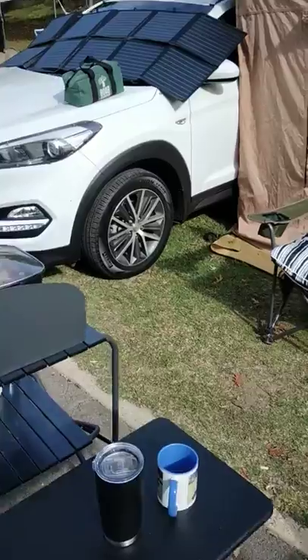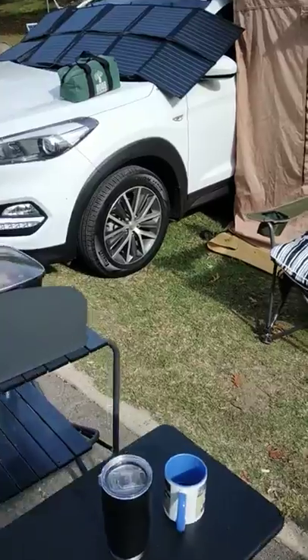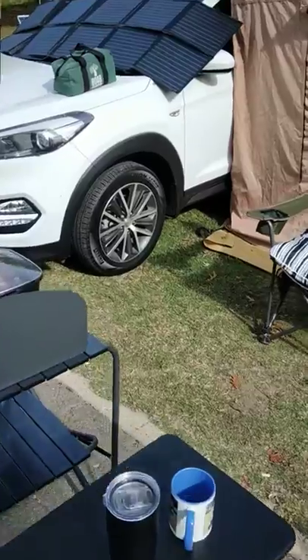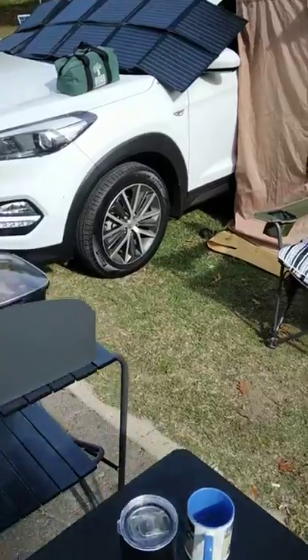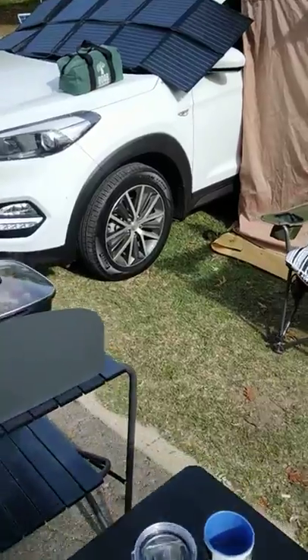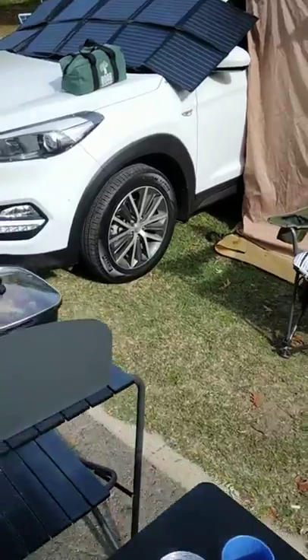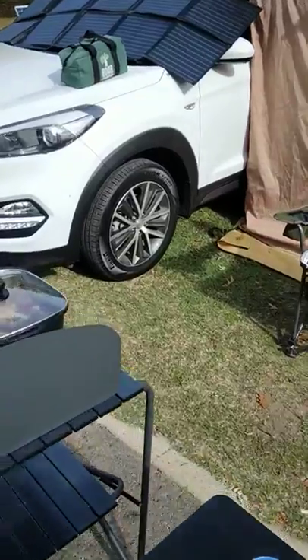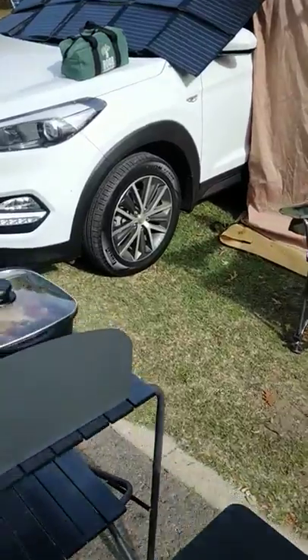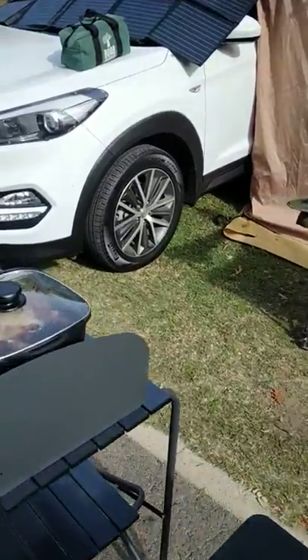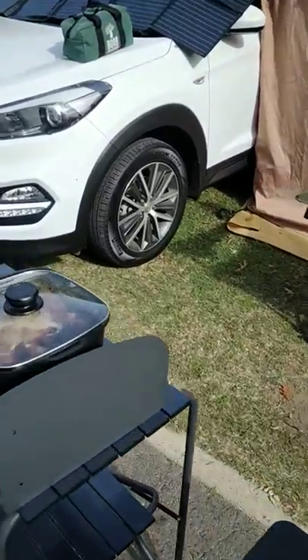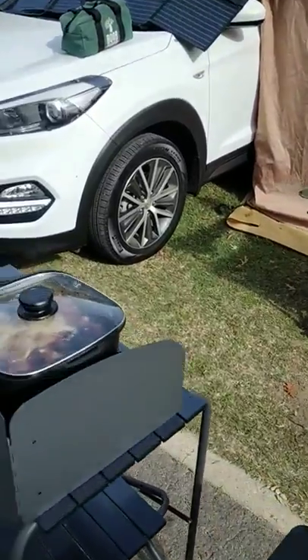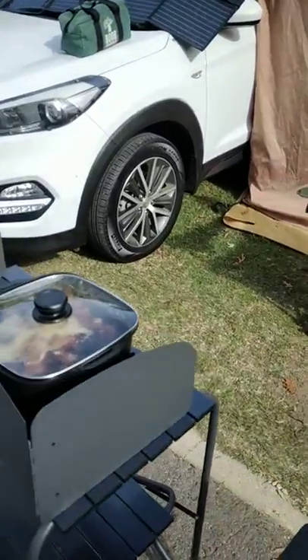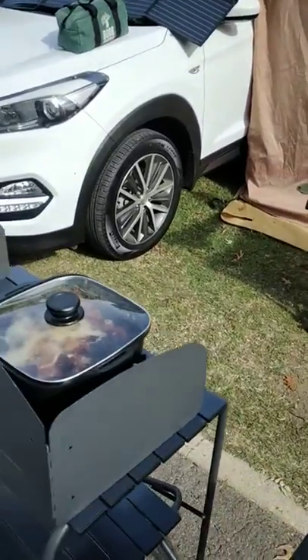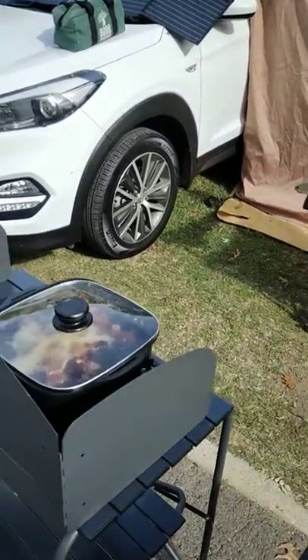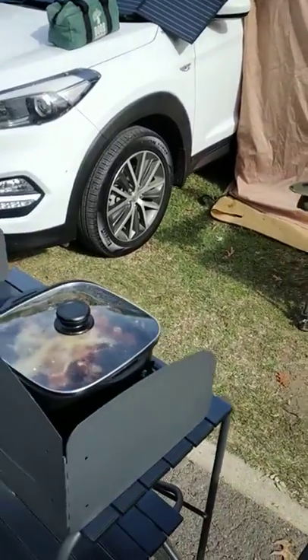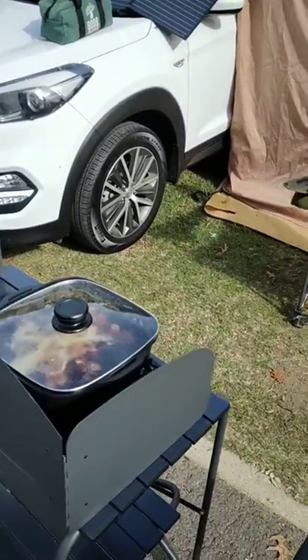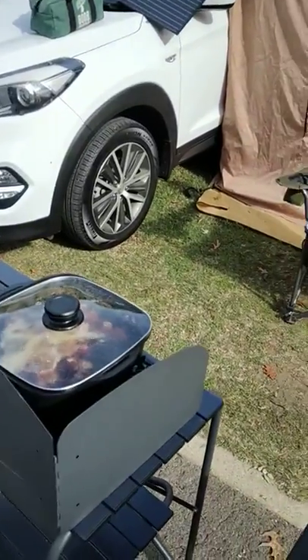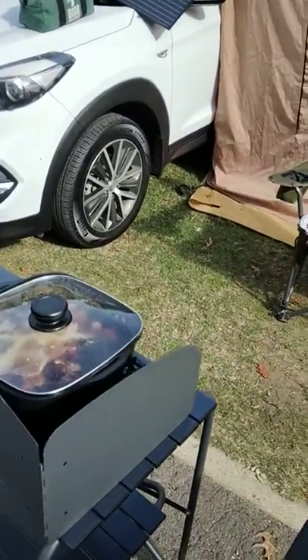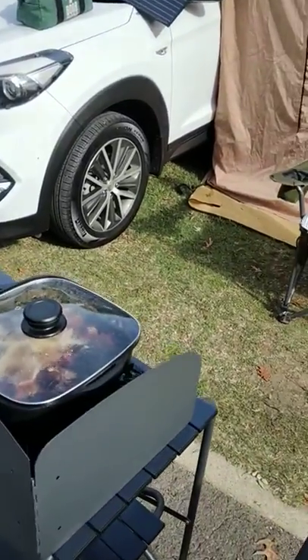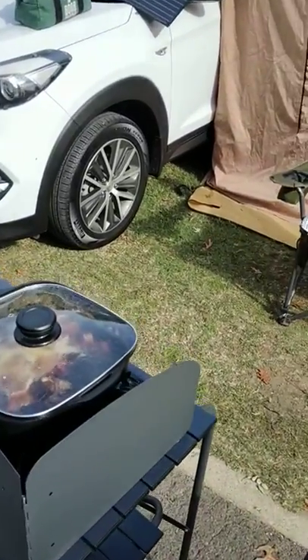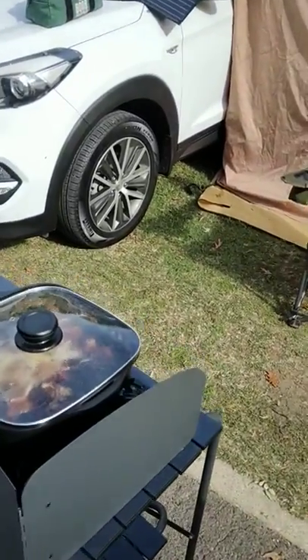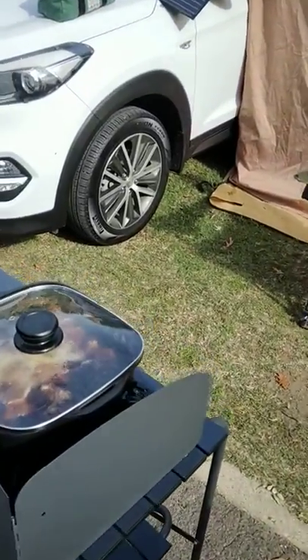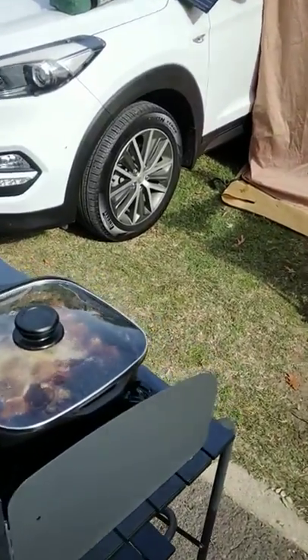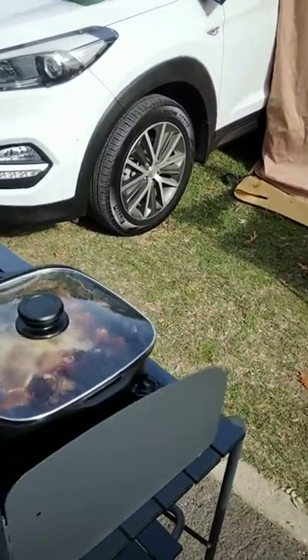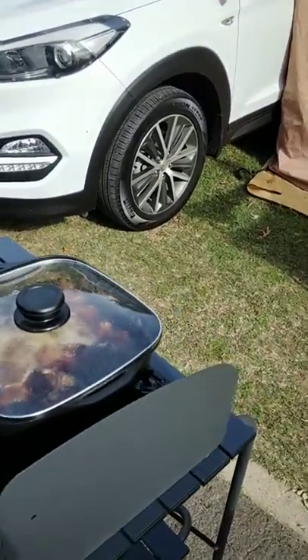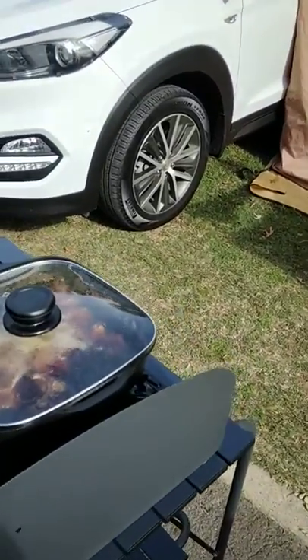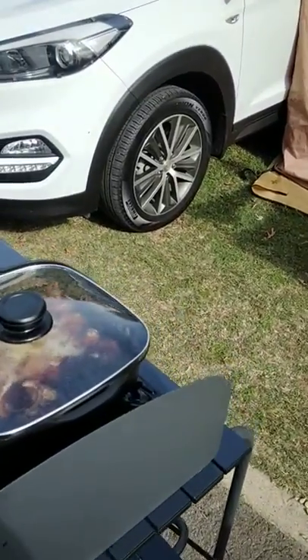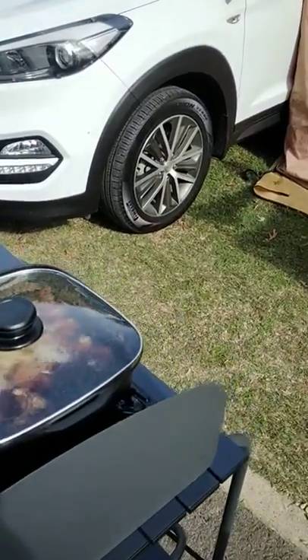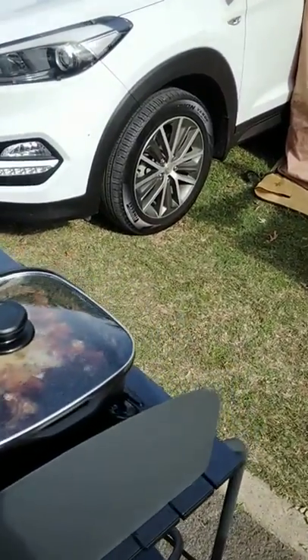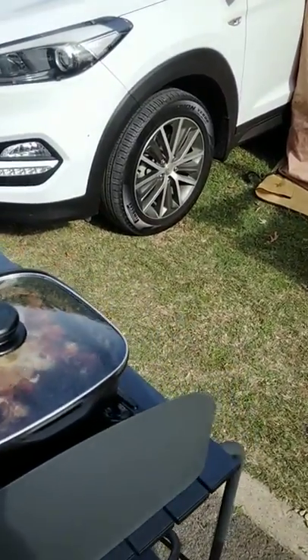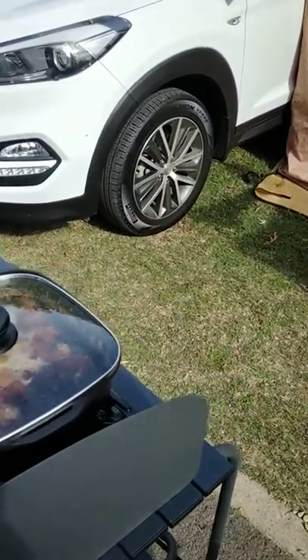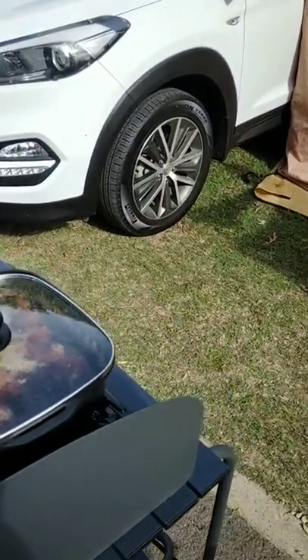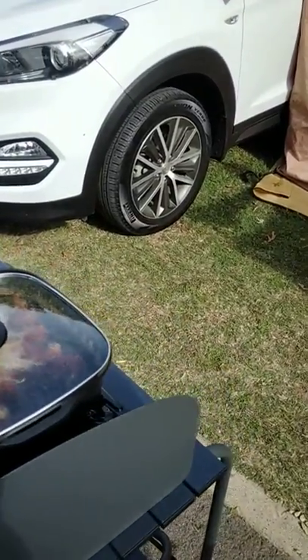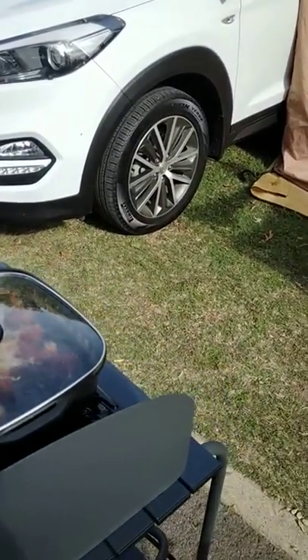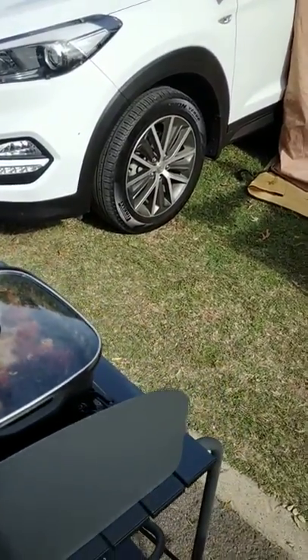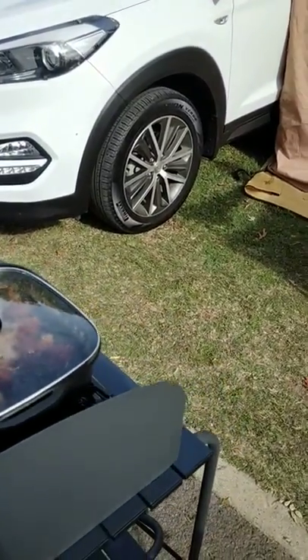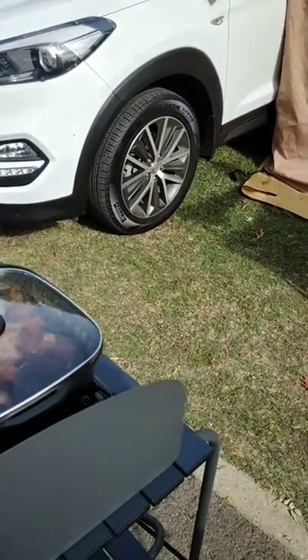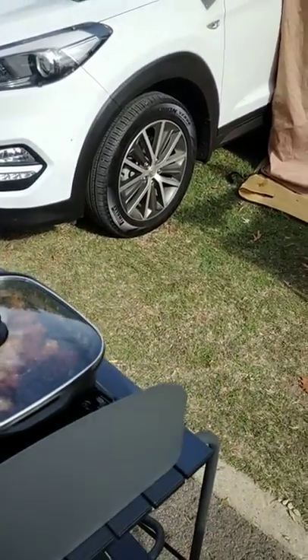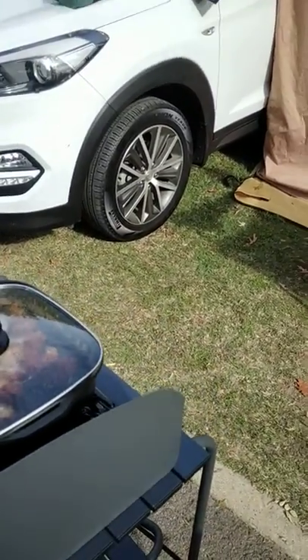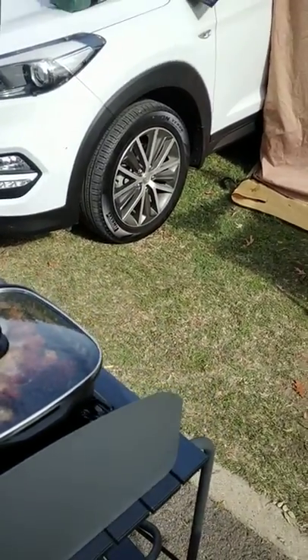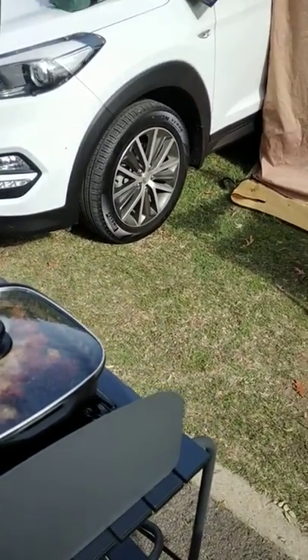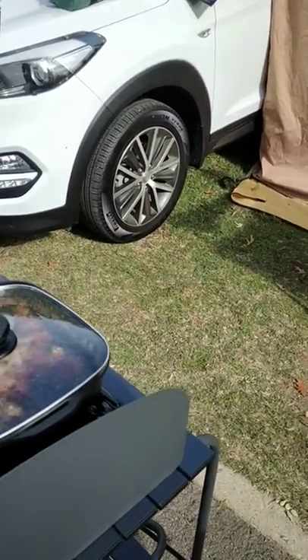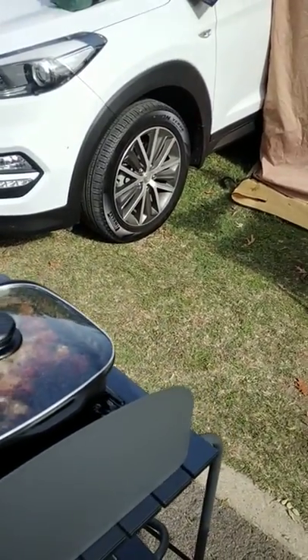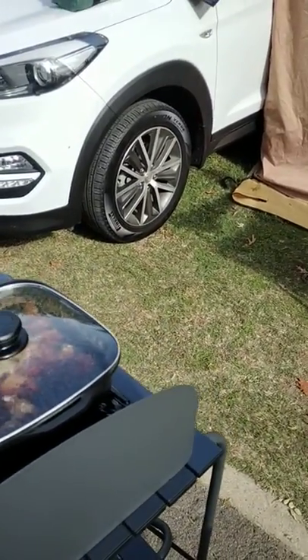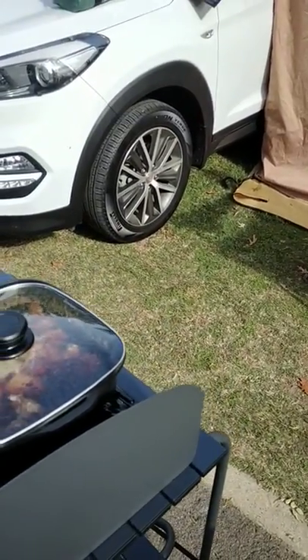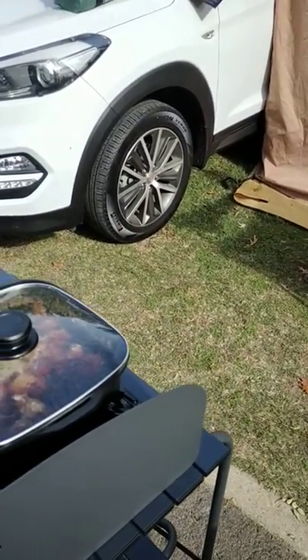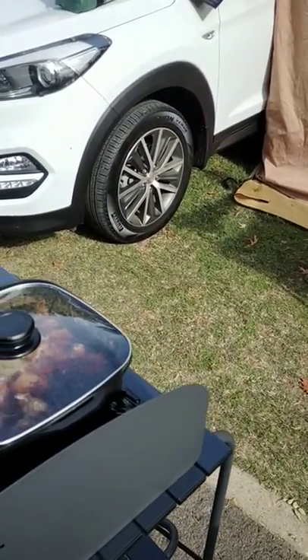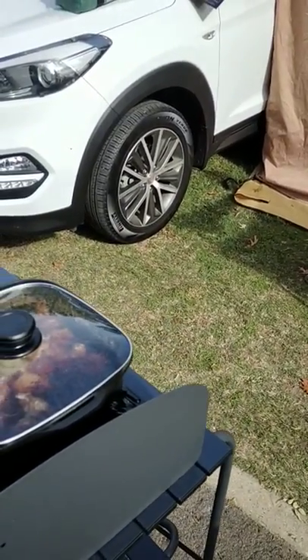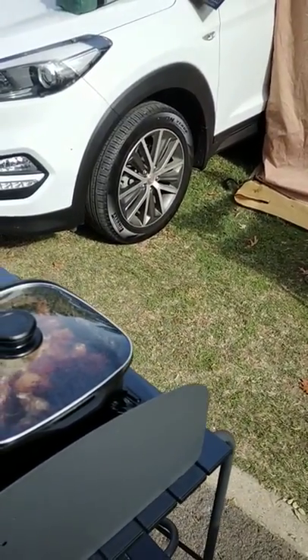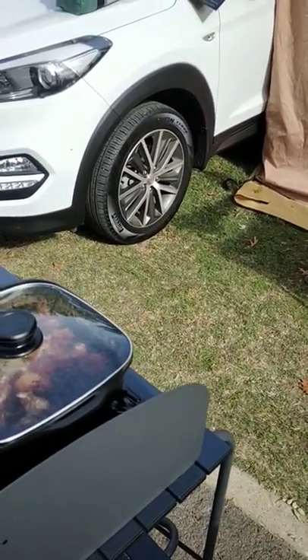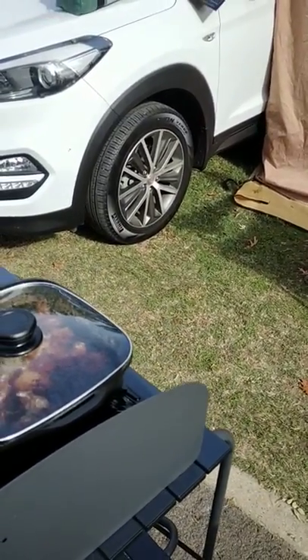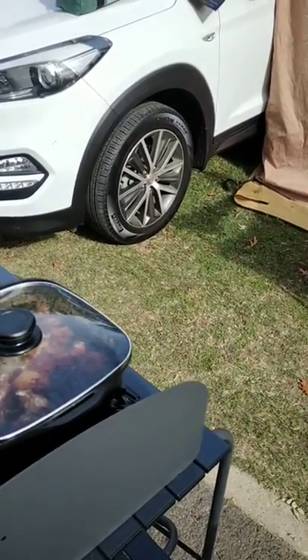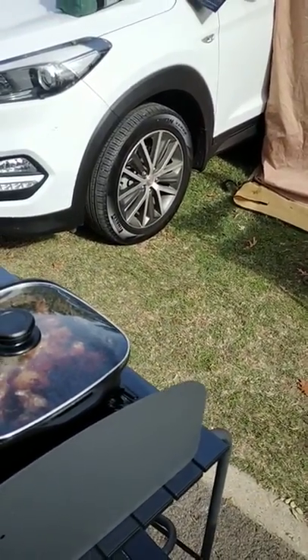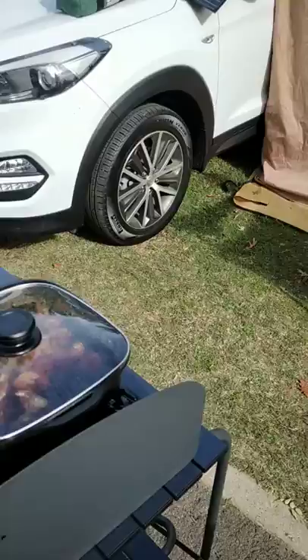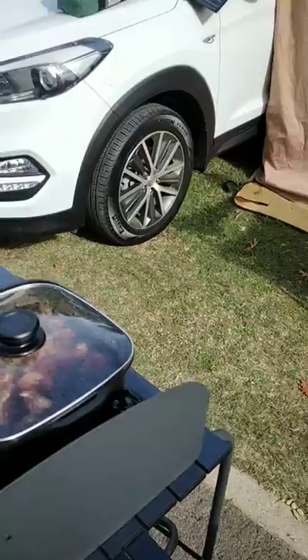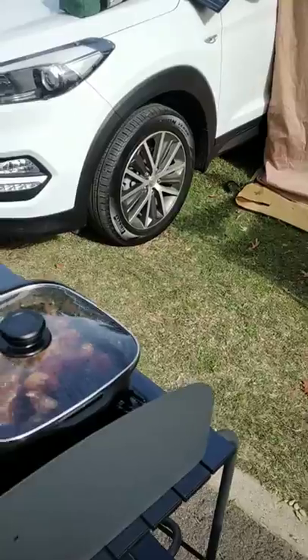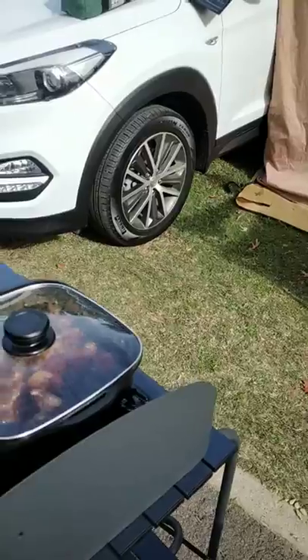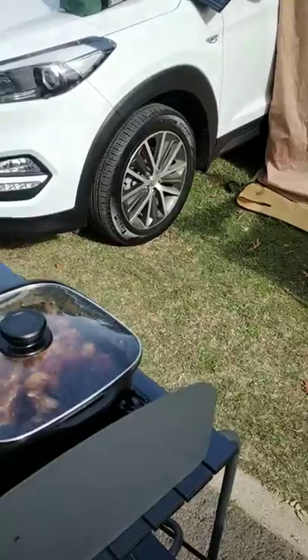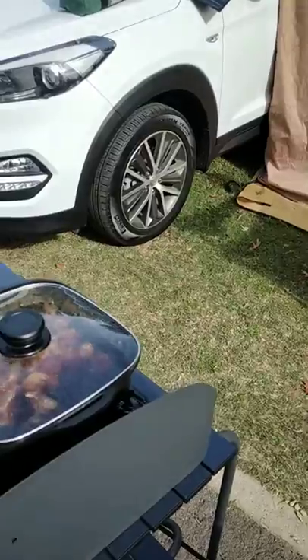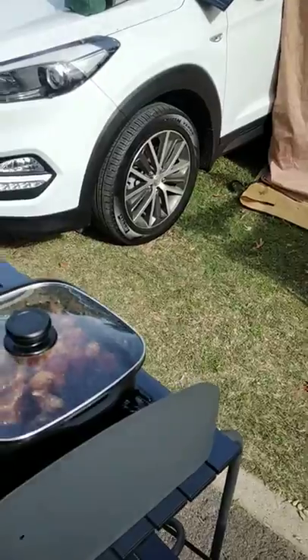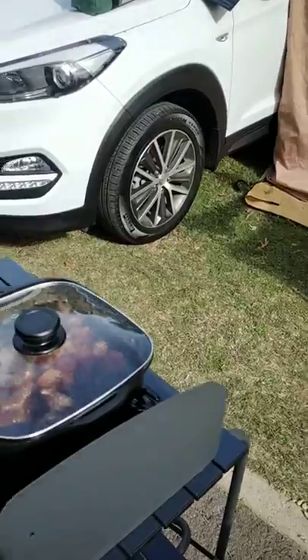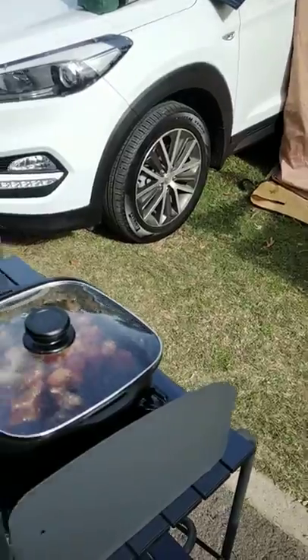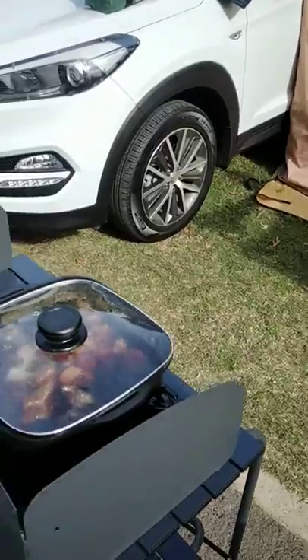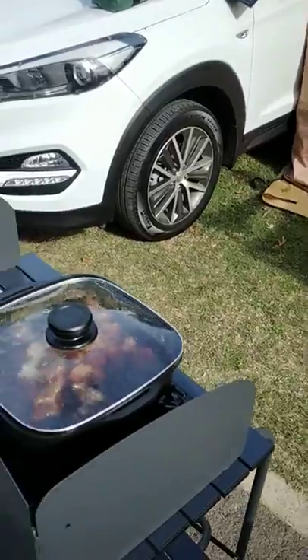We've just got some beef stewing at the moment. We're going to have a slow cooked meal later.